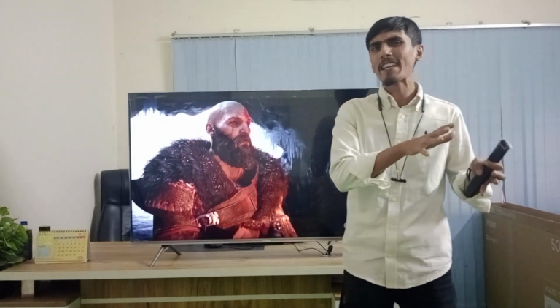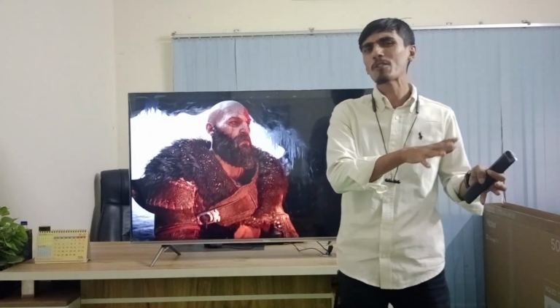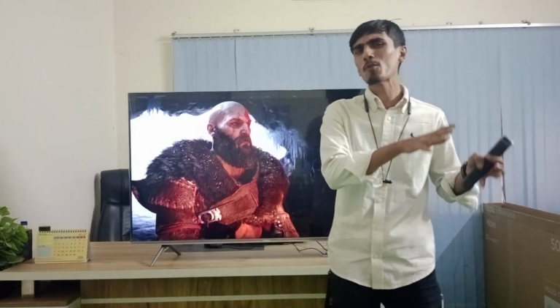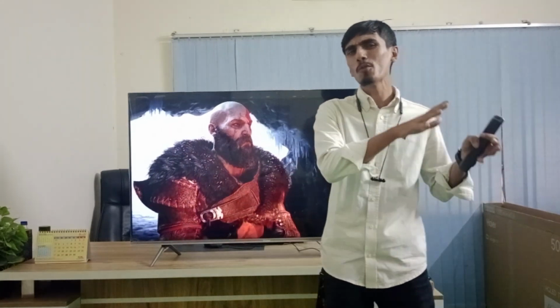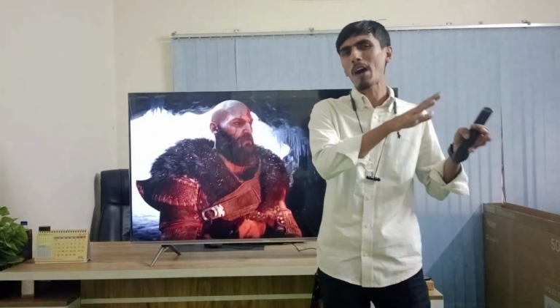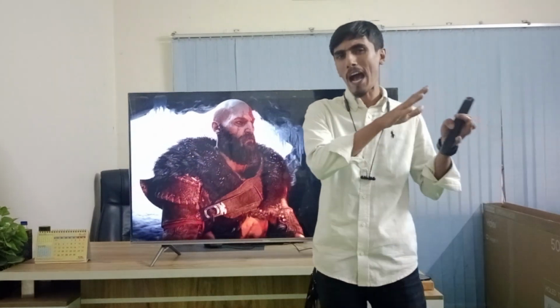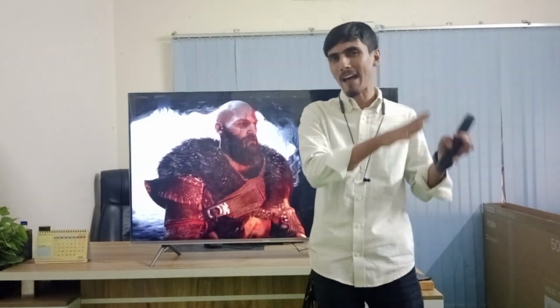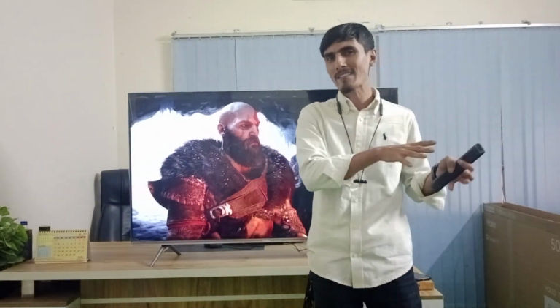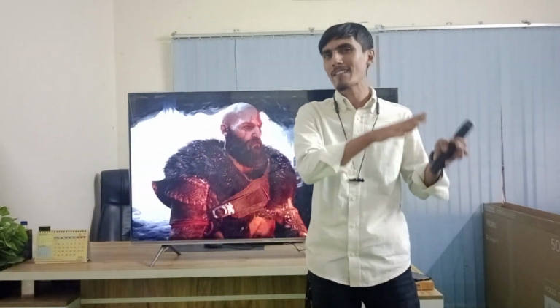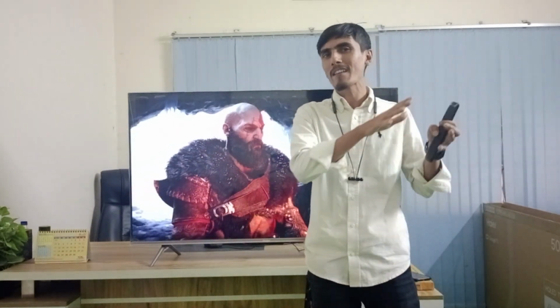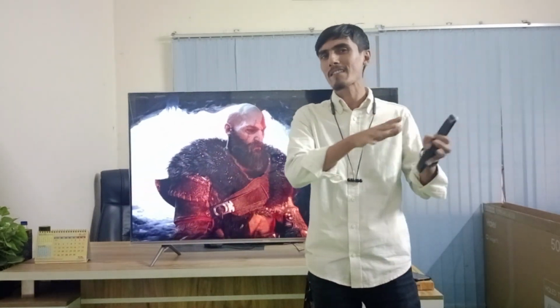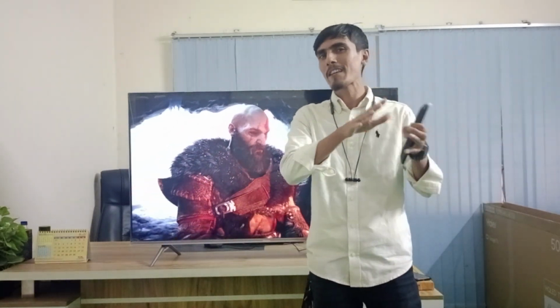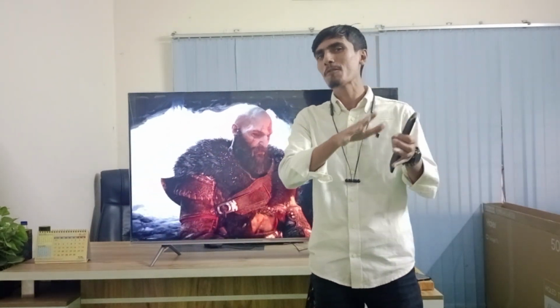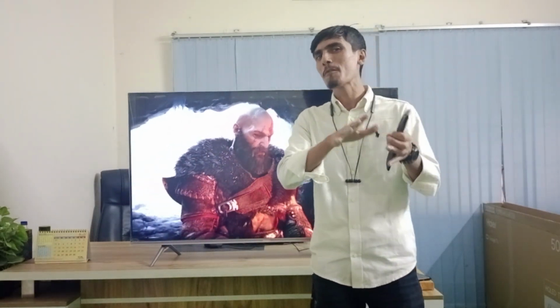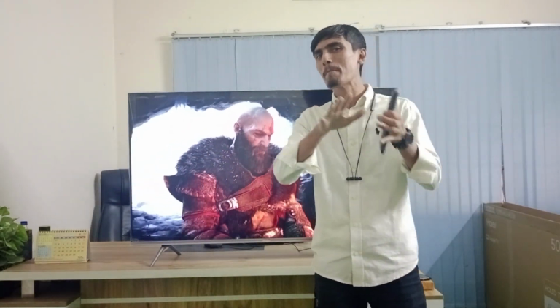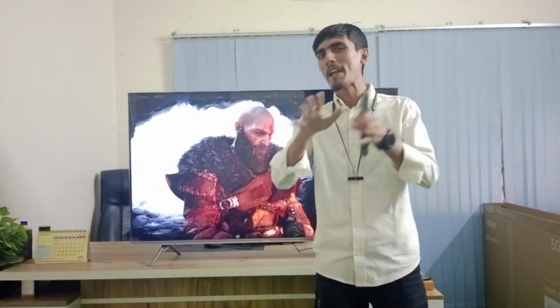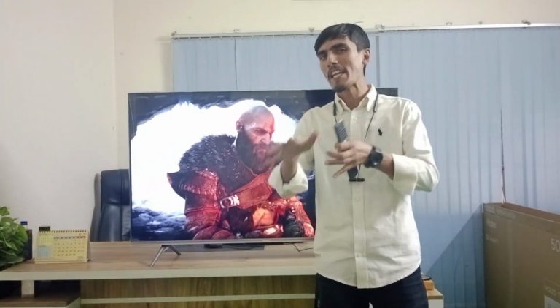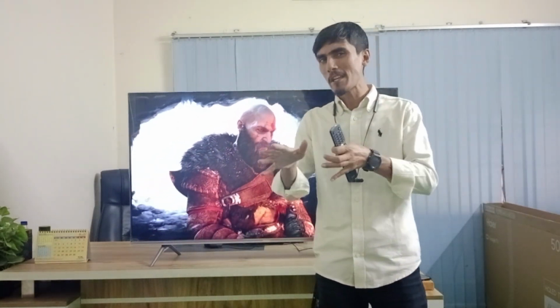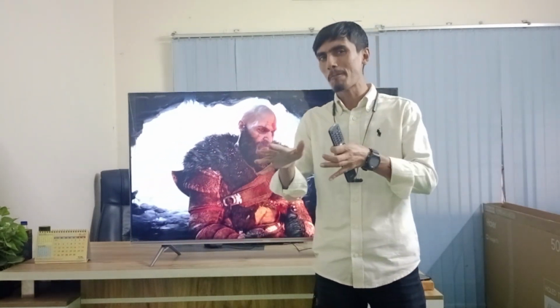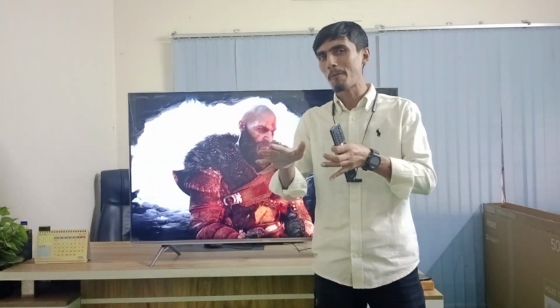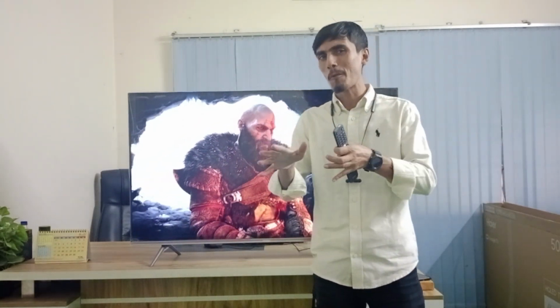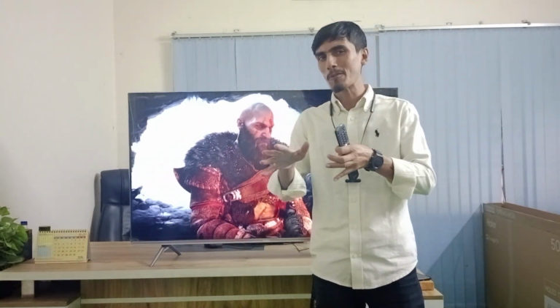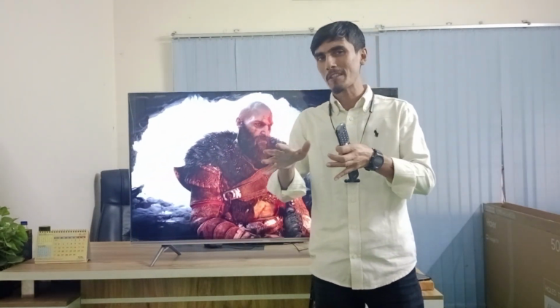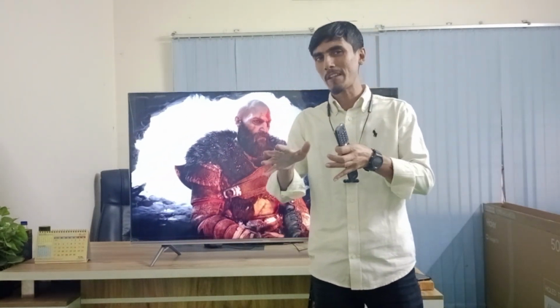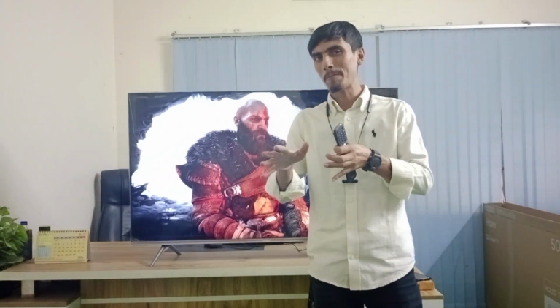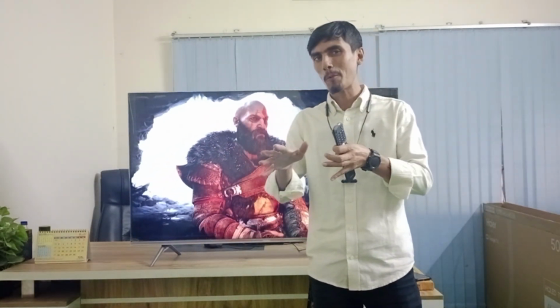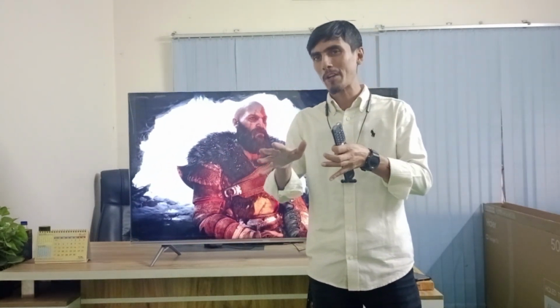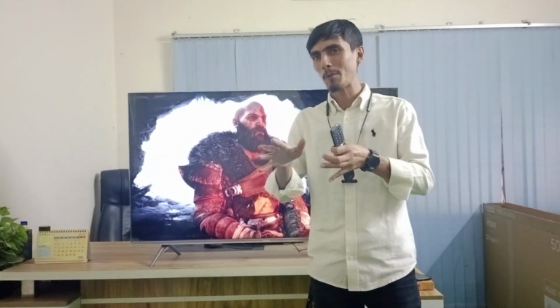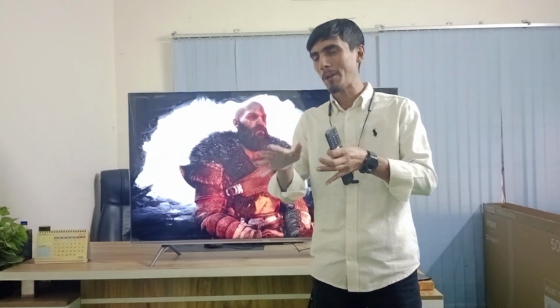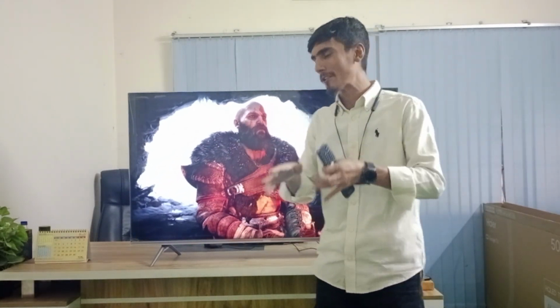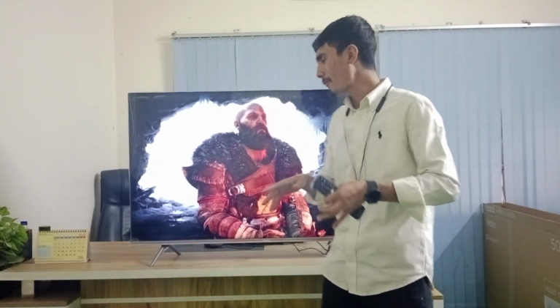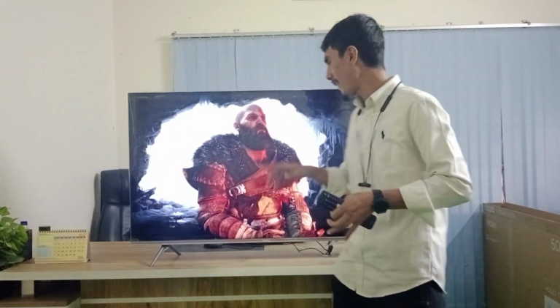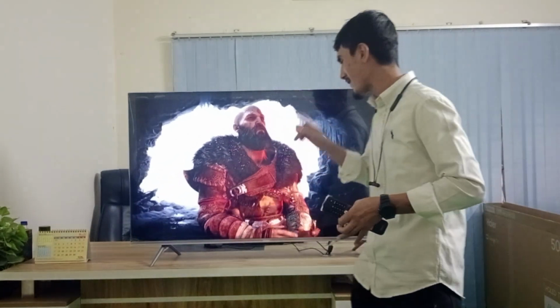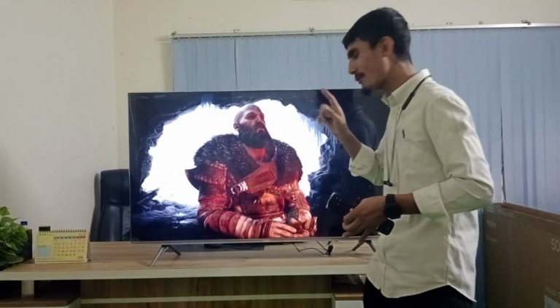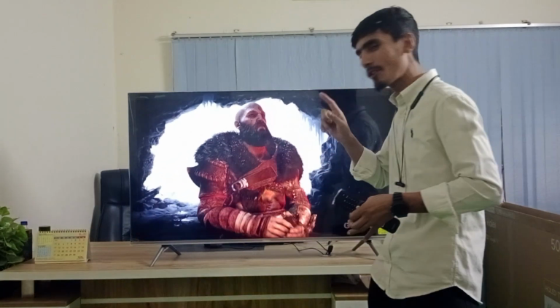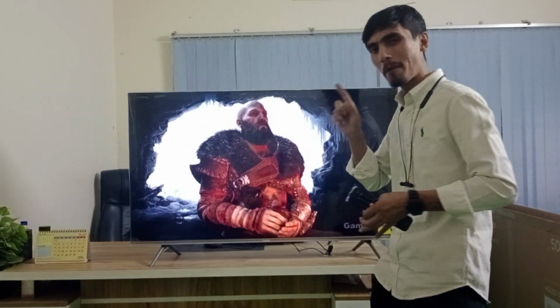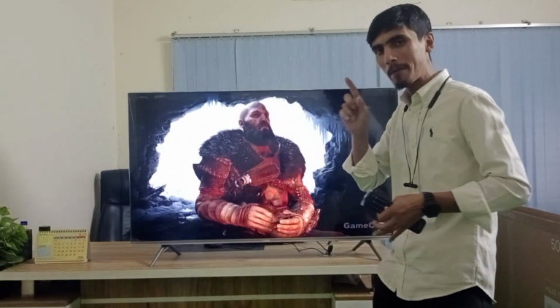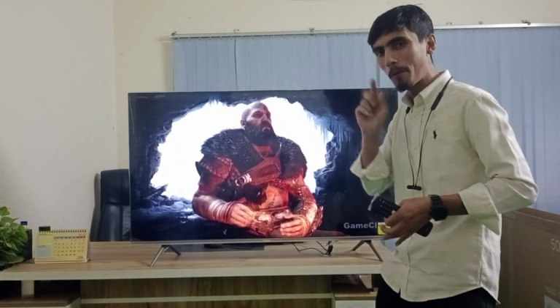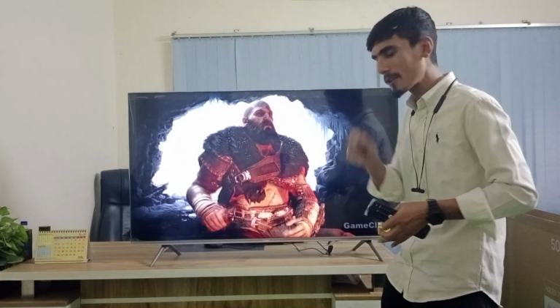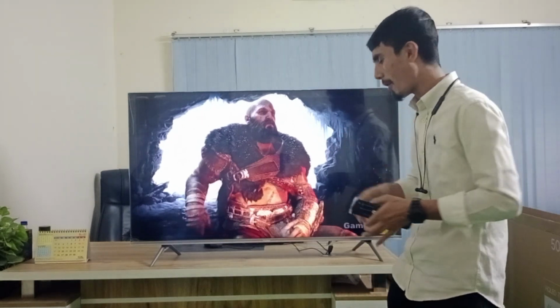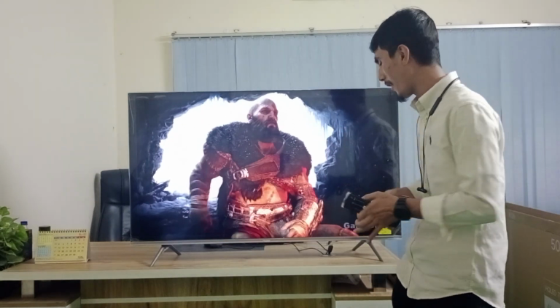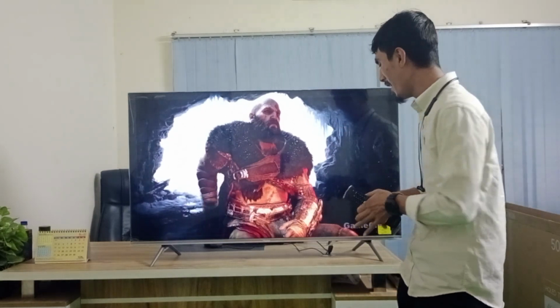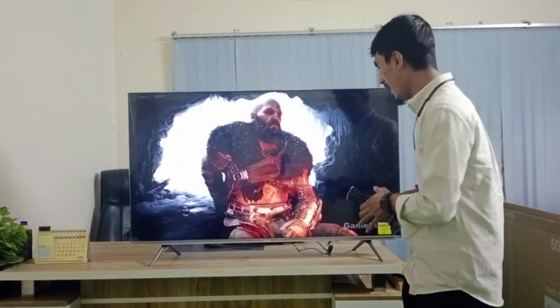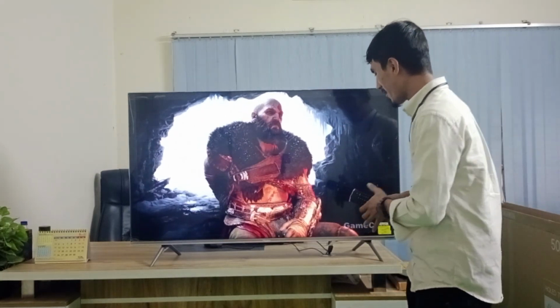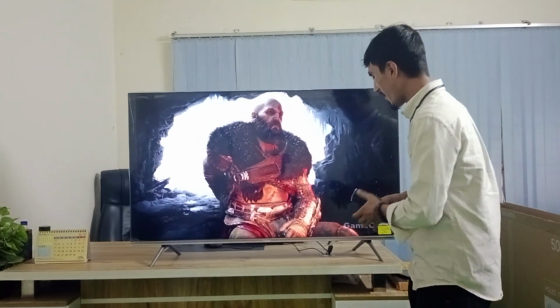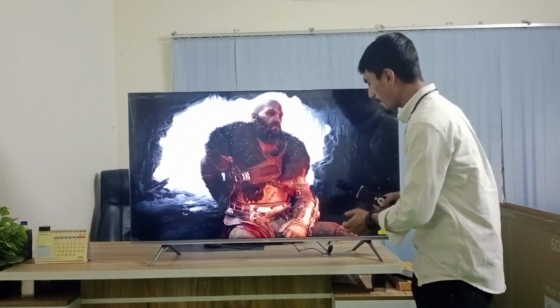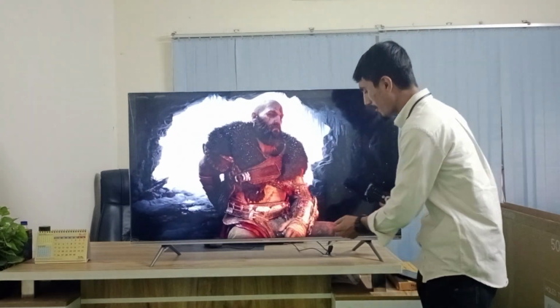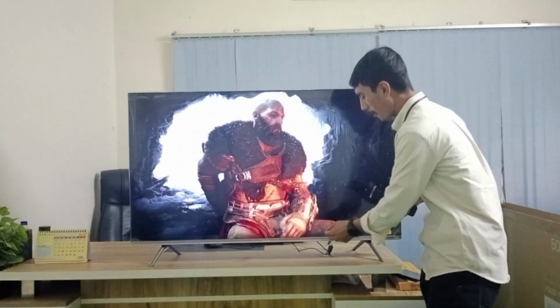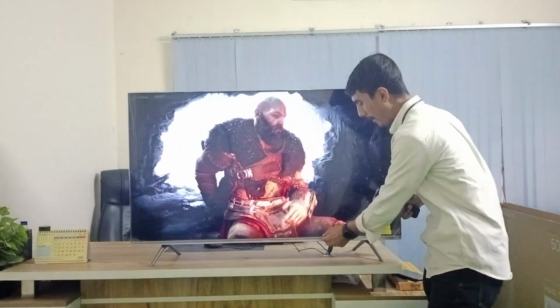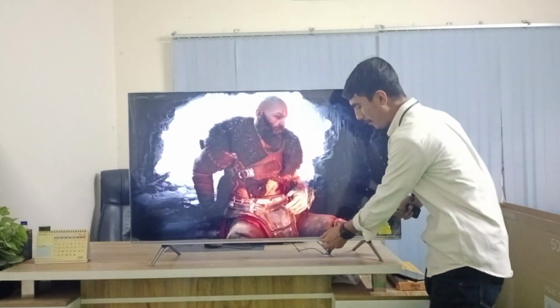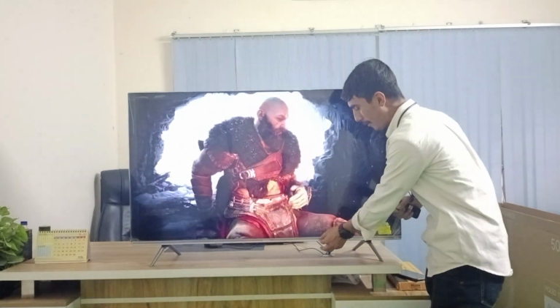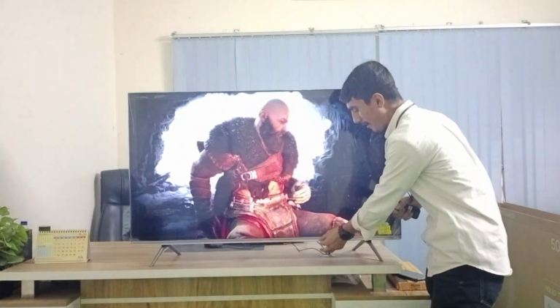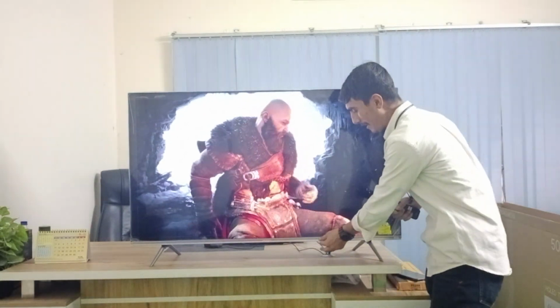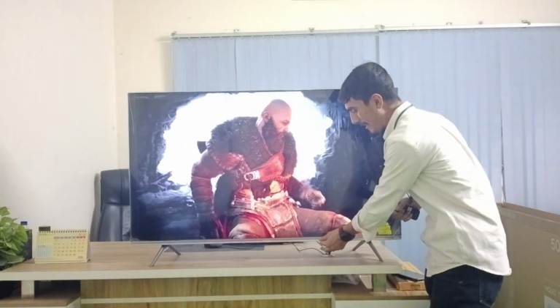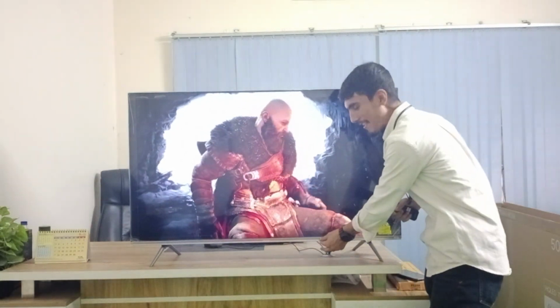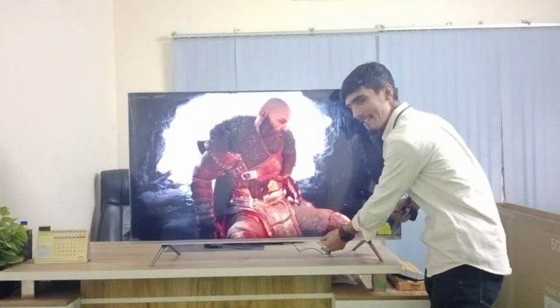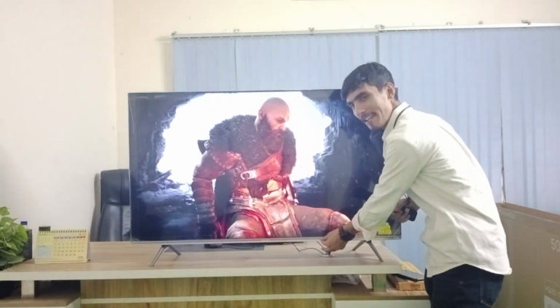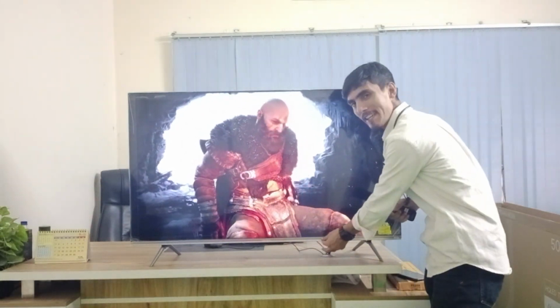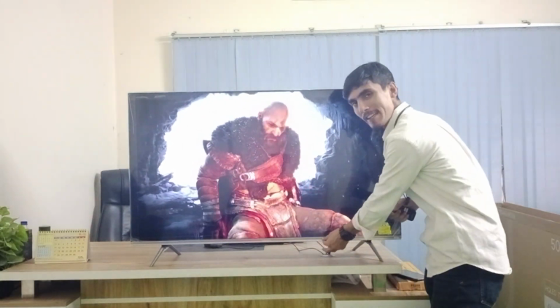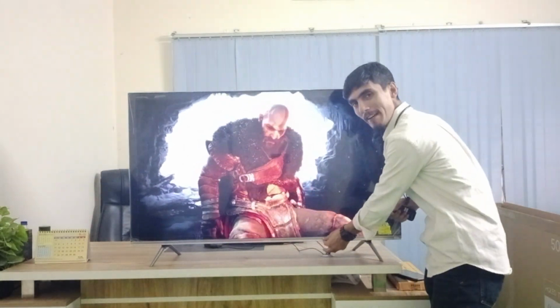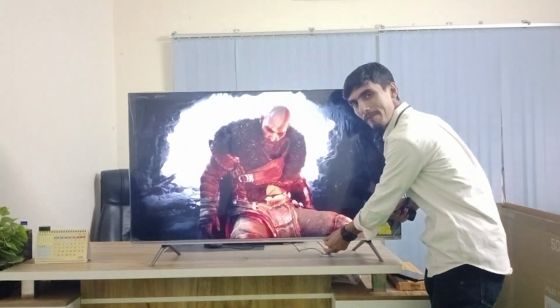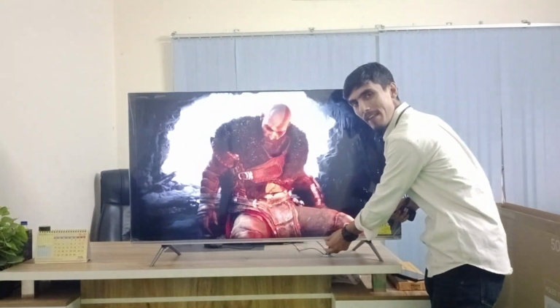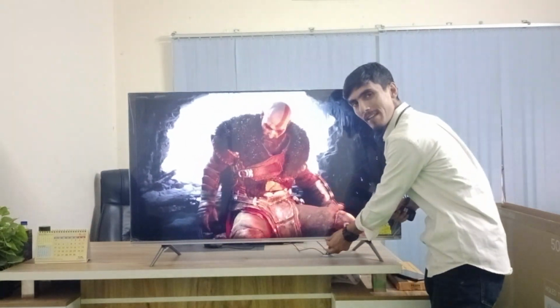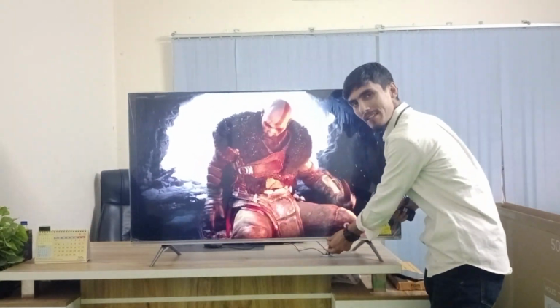Haire has never stopped improving their product quality. The first thing I am talking about is that it has a little bit of a bezel.